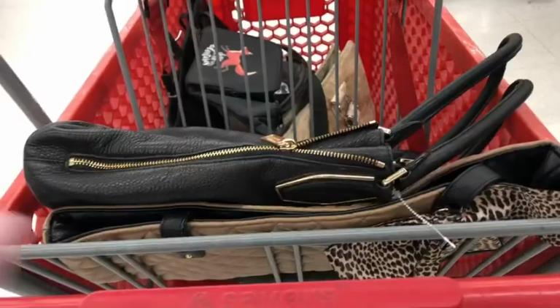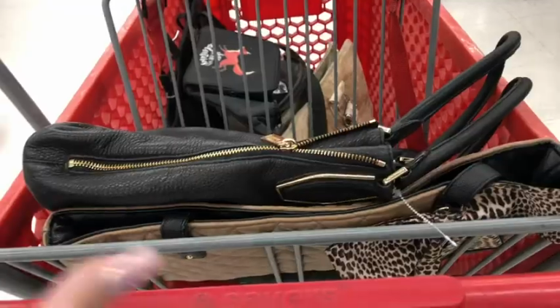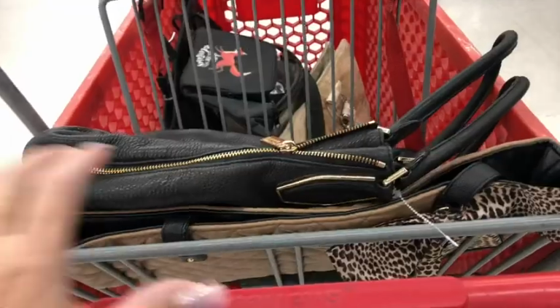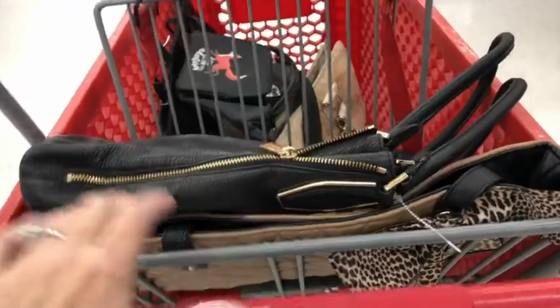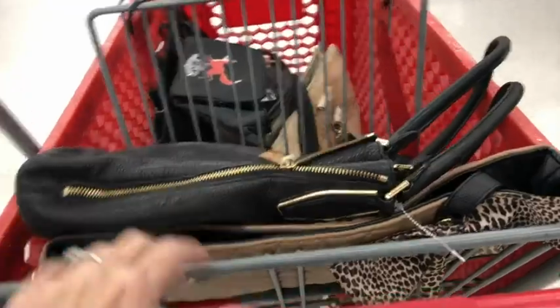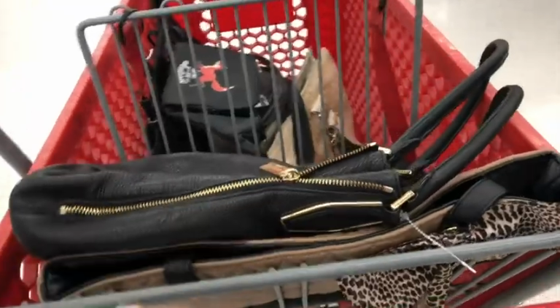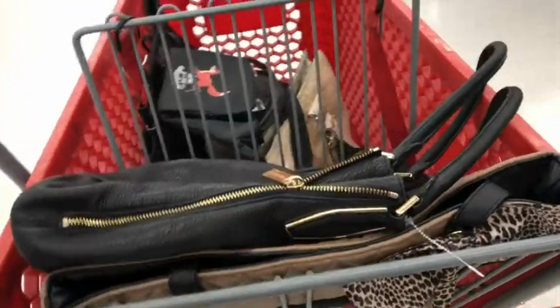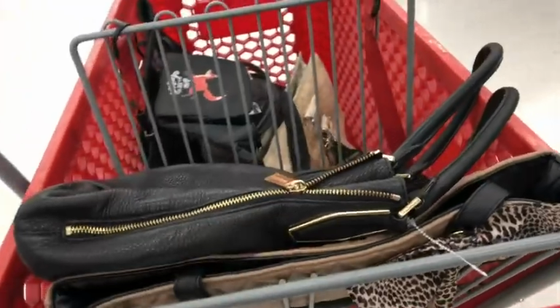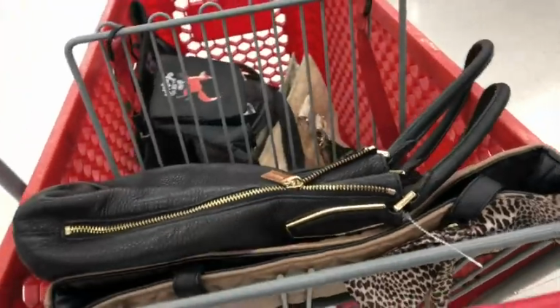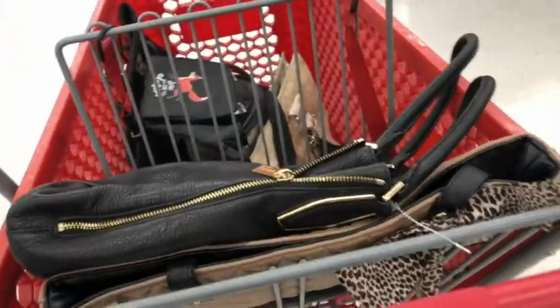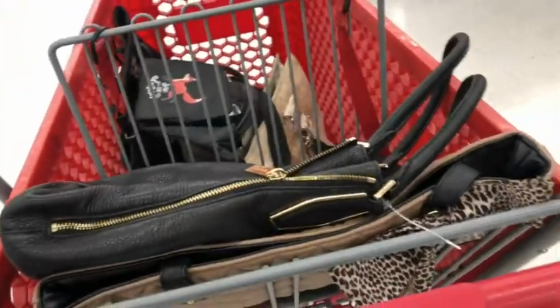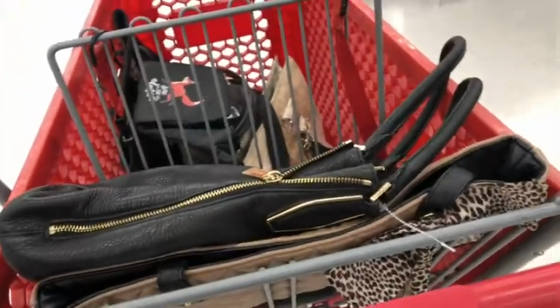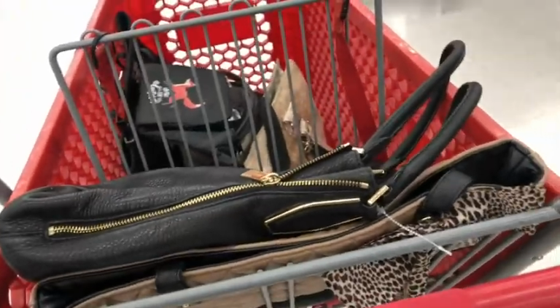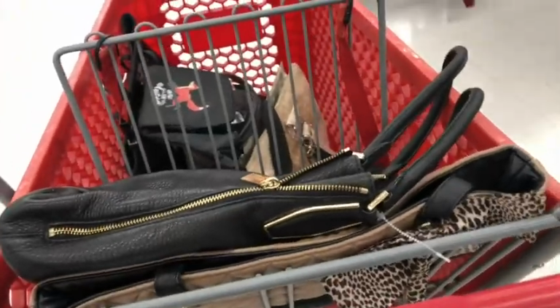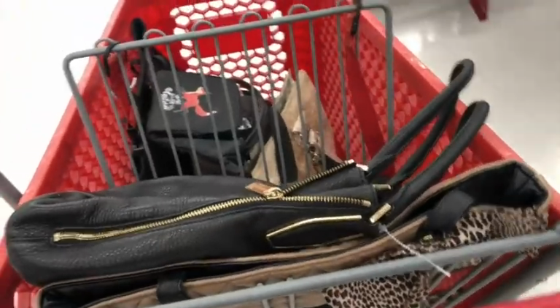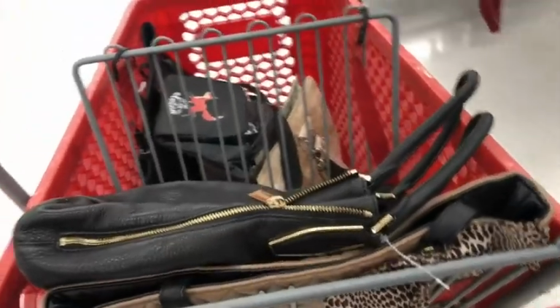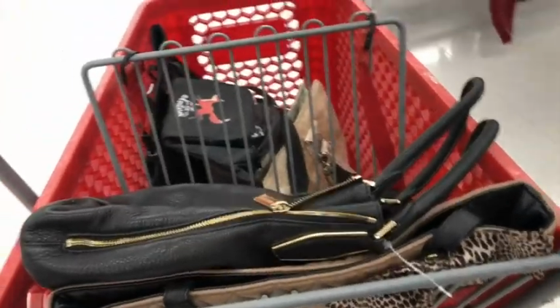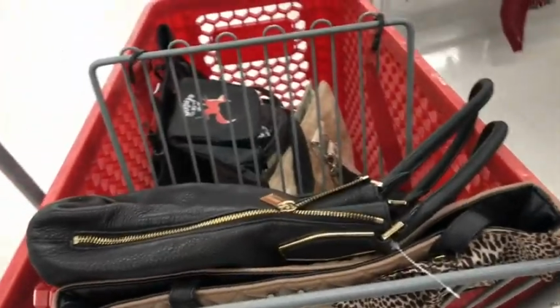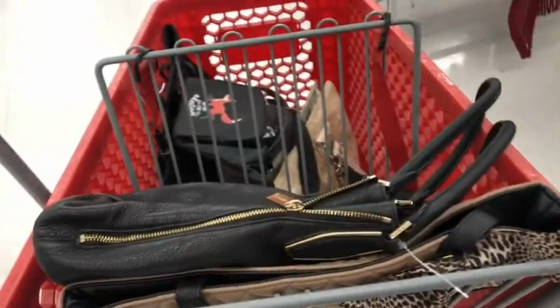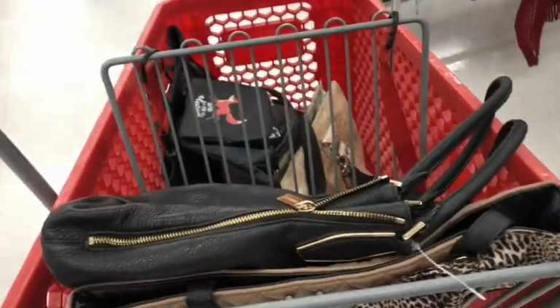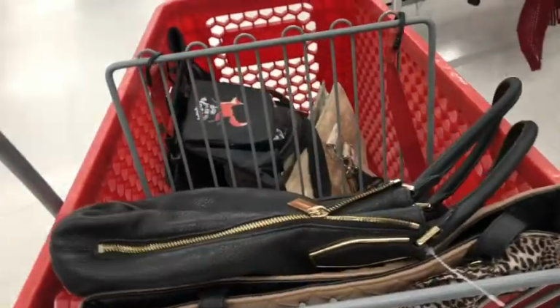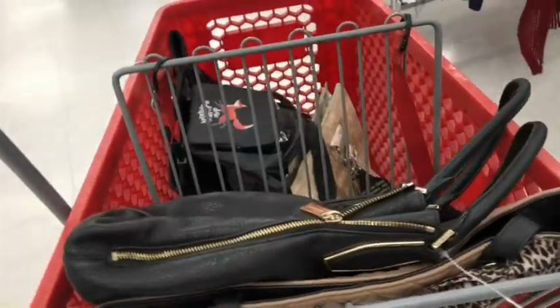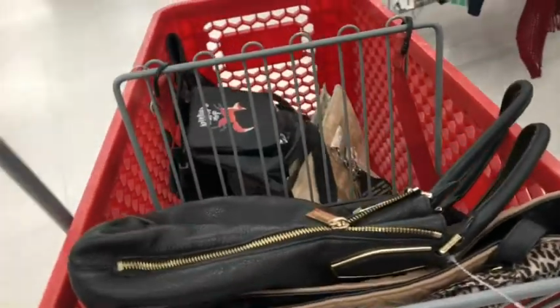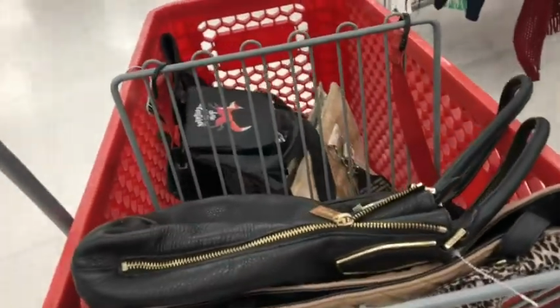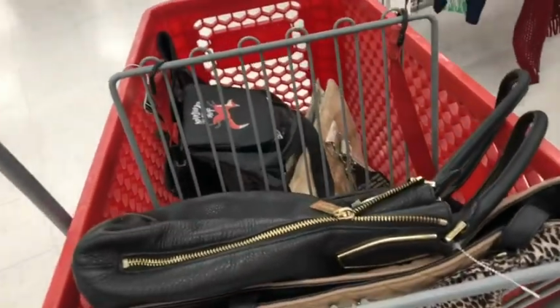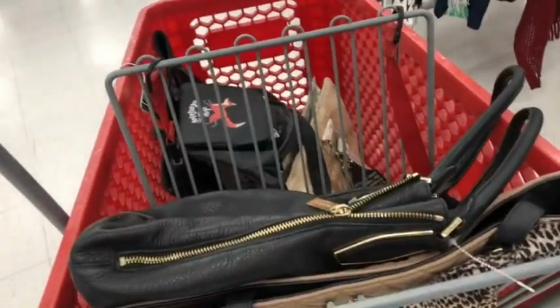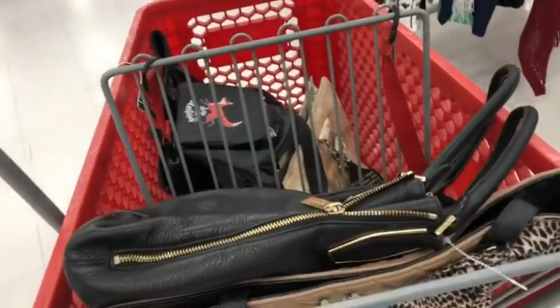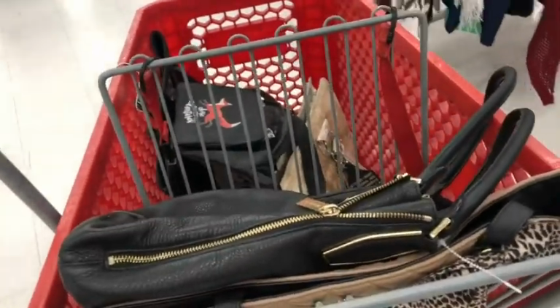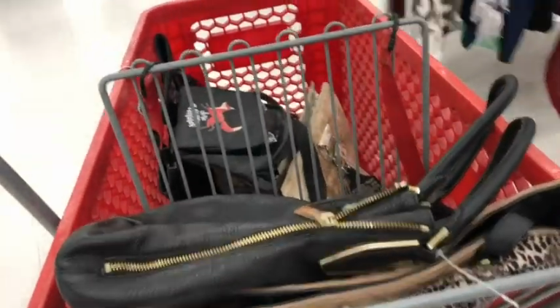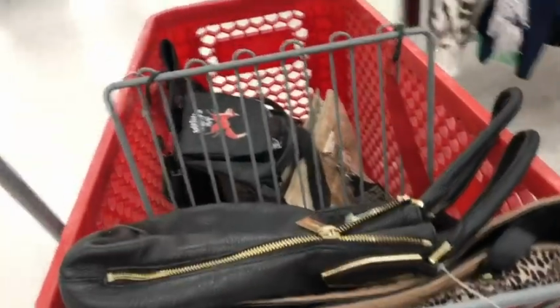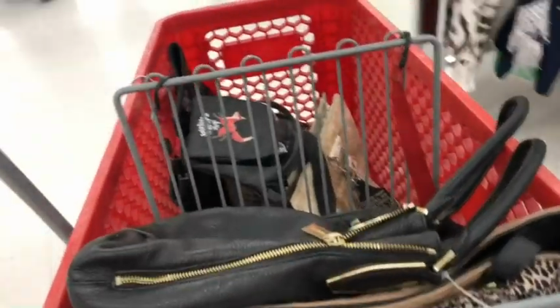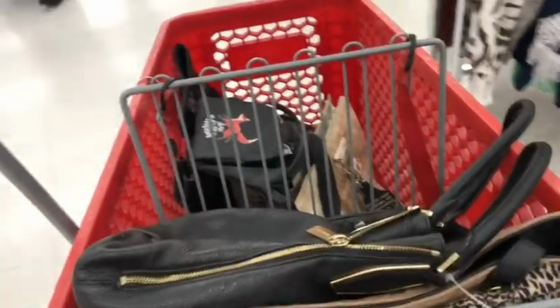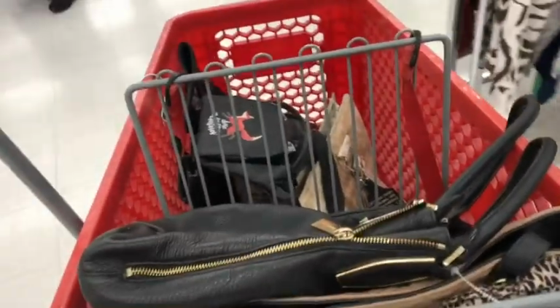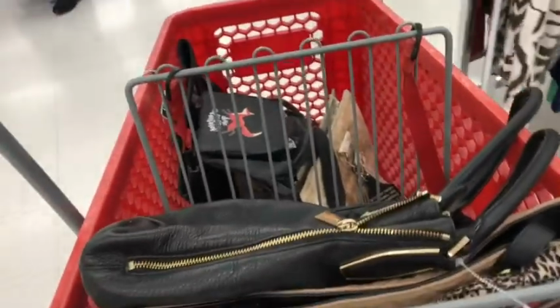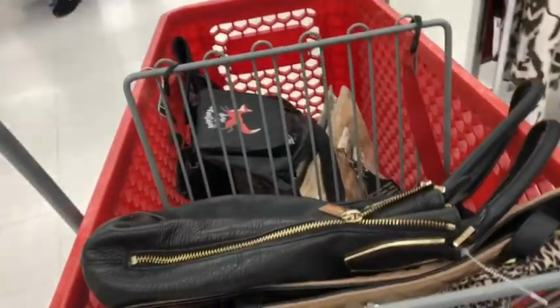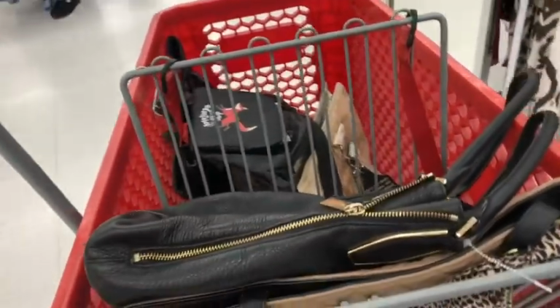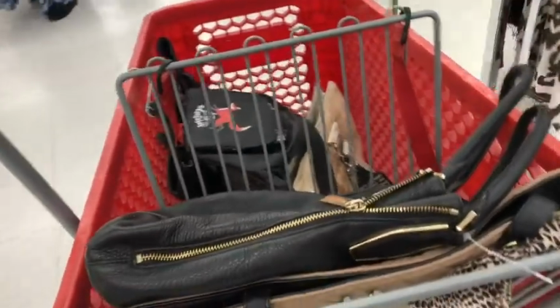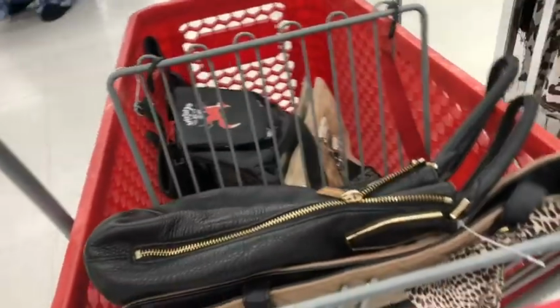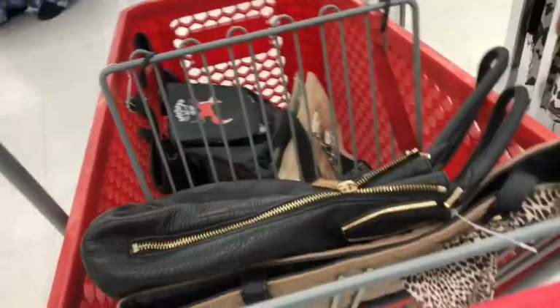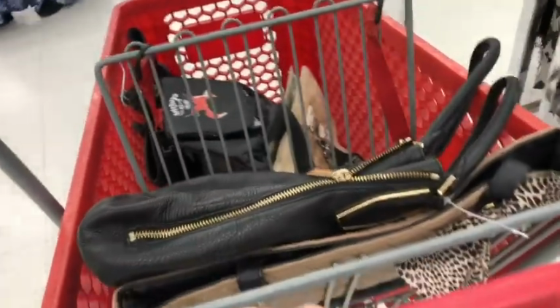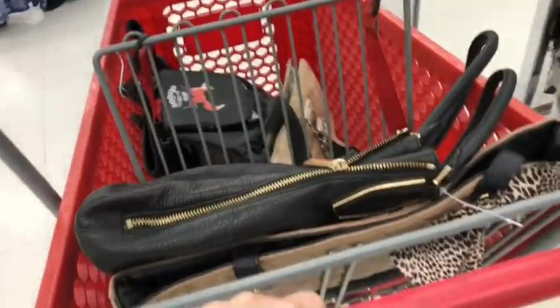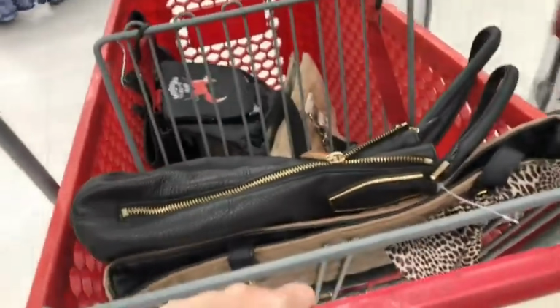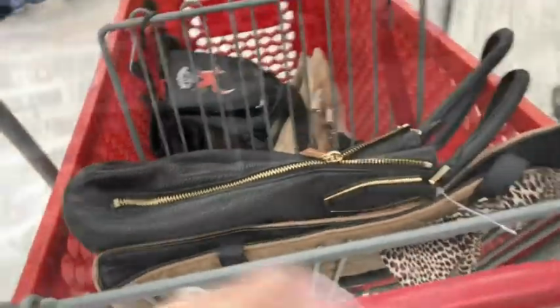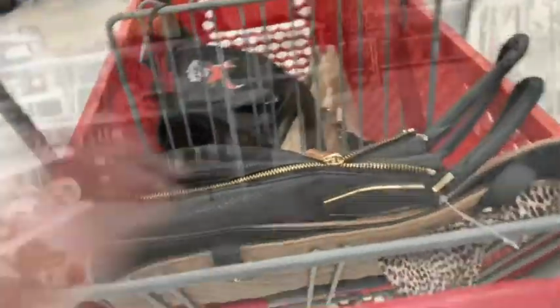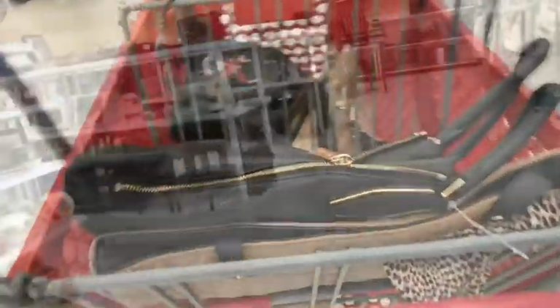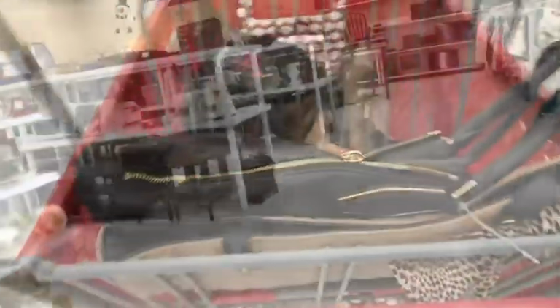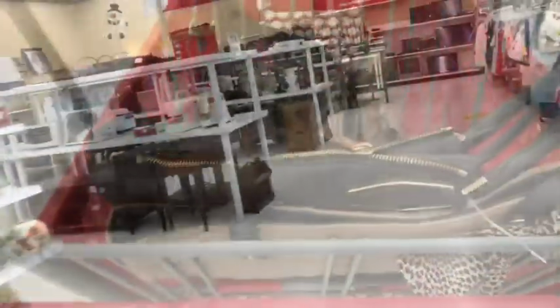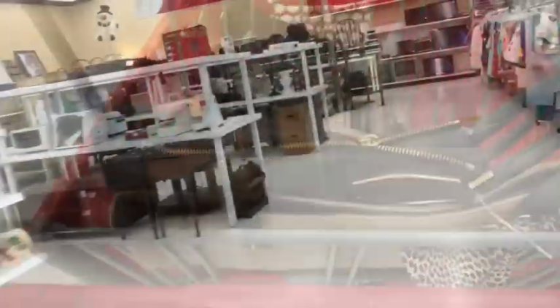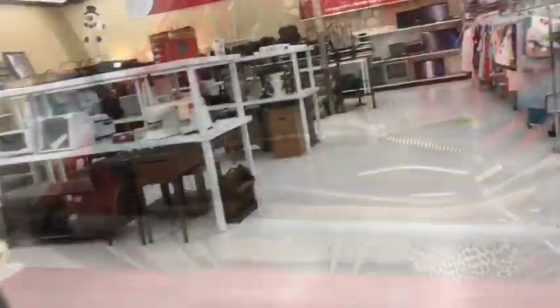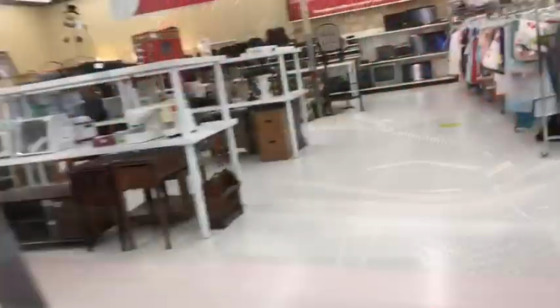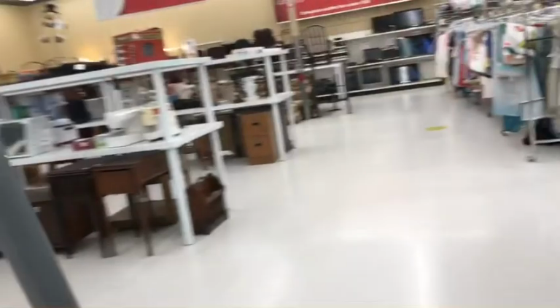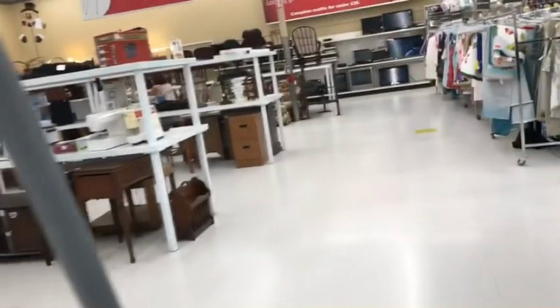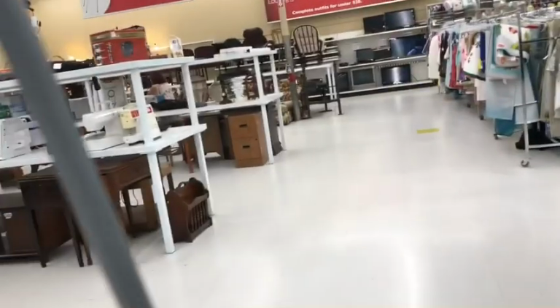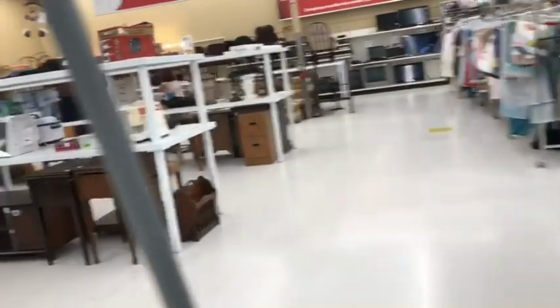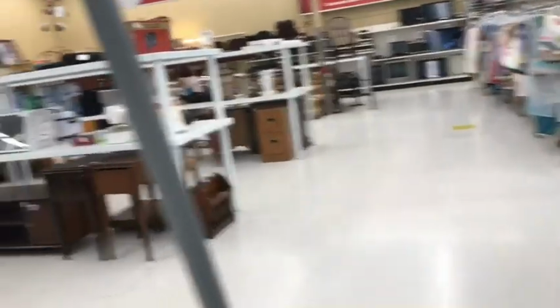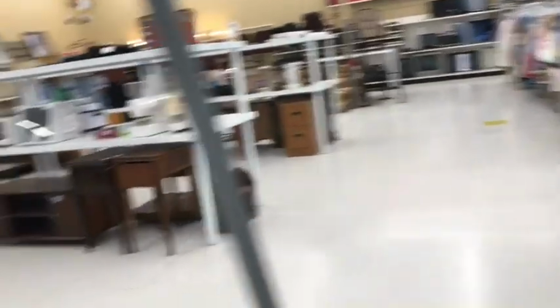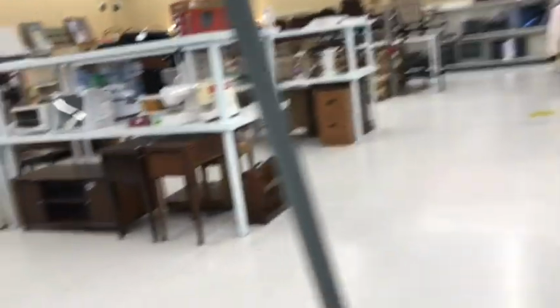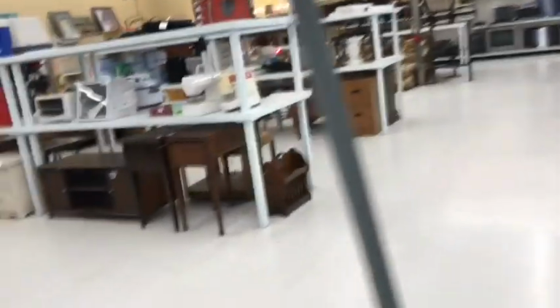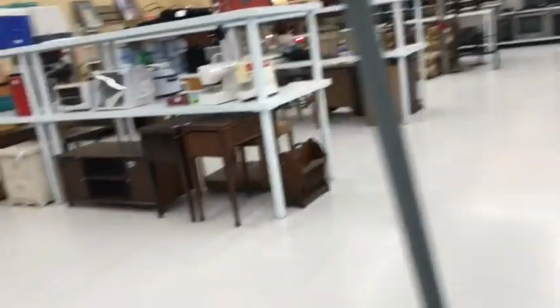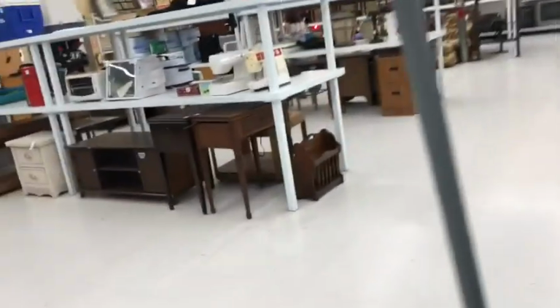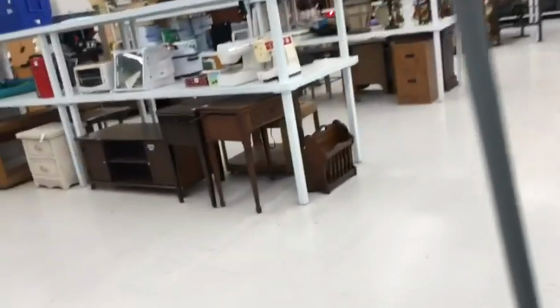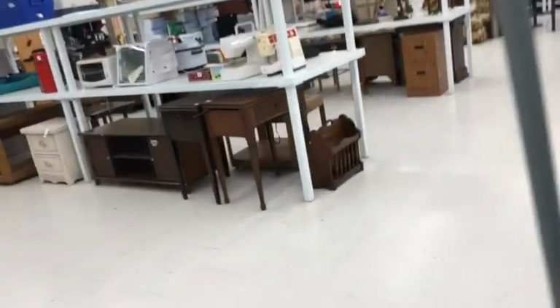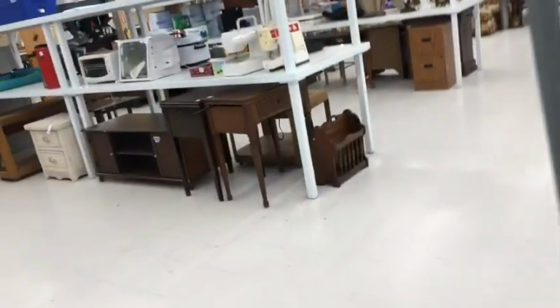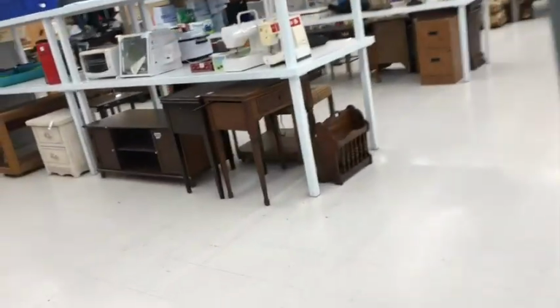Hey guys, feeling pretty stoked about some bags that are in my basket right now. Can't wait to check out the furniture department first today.